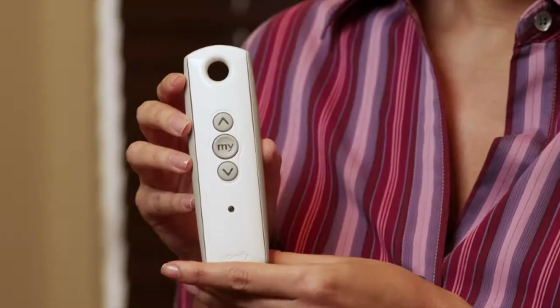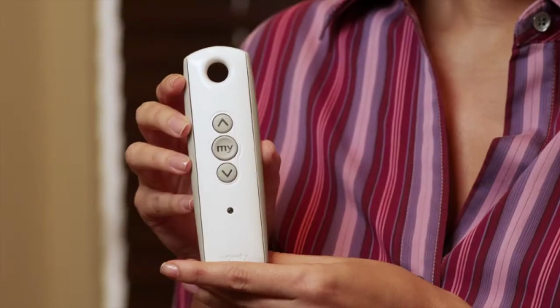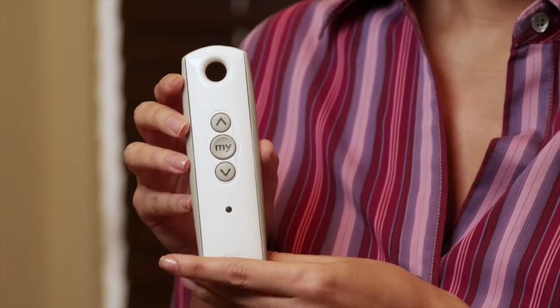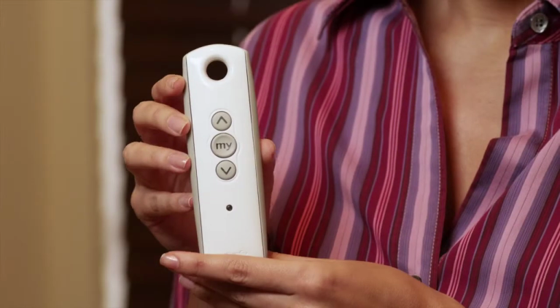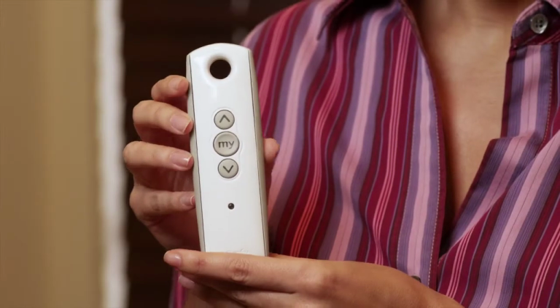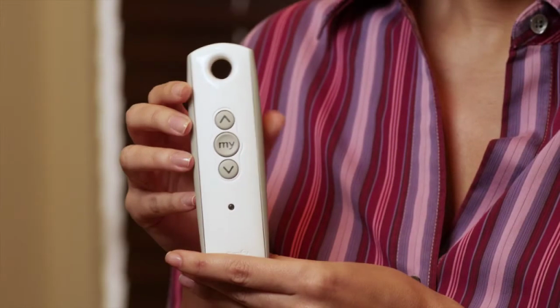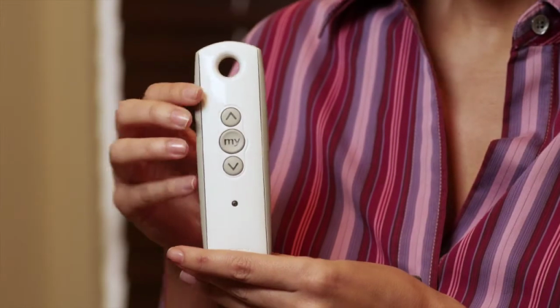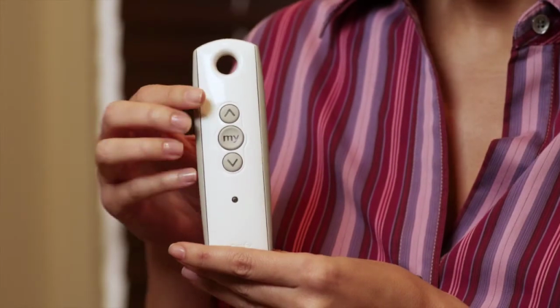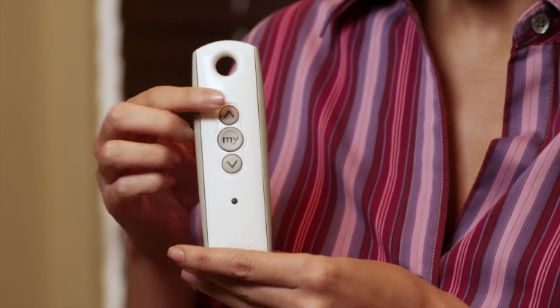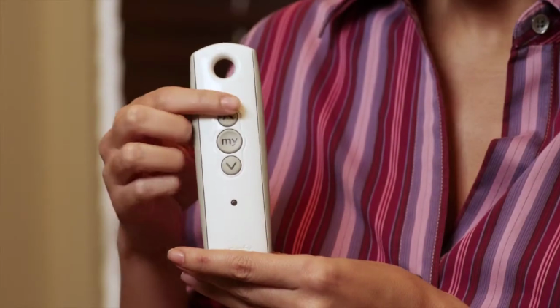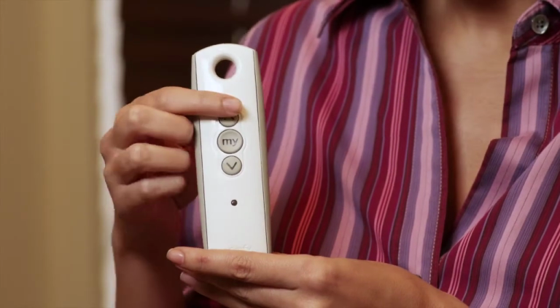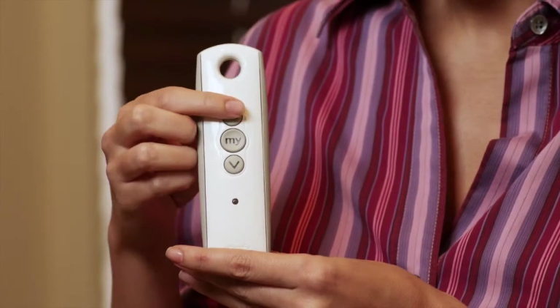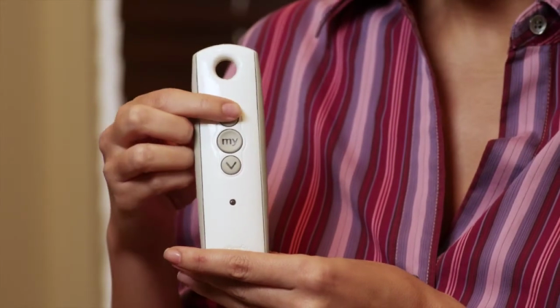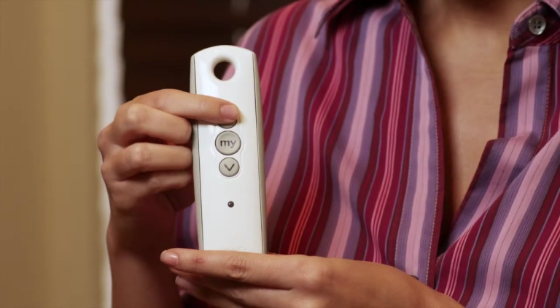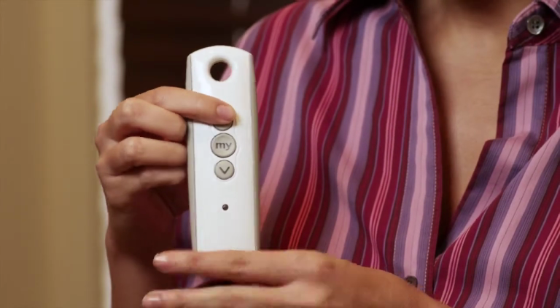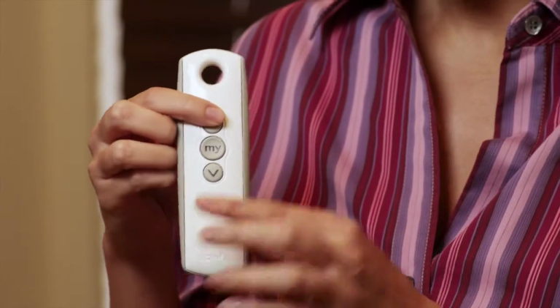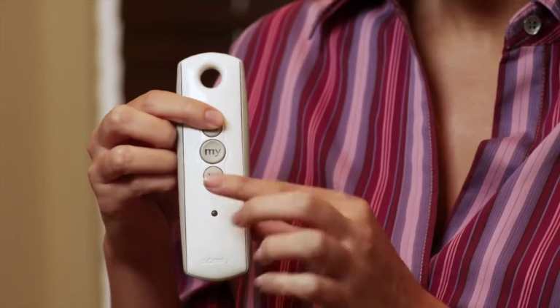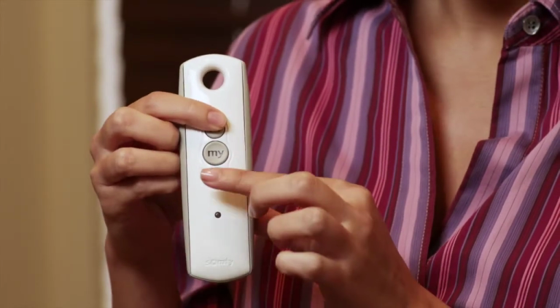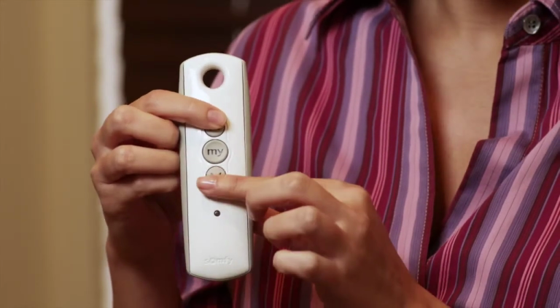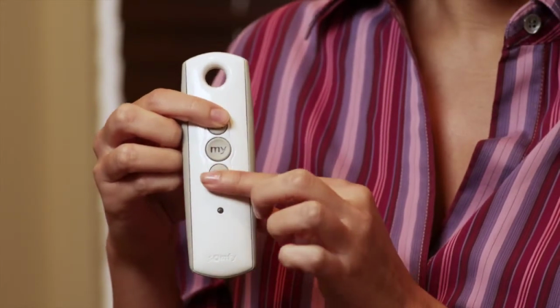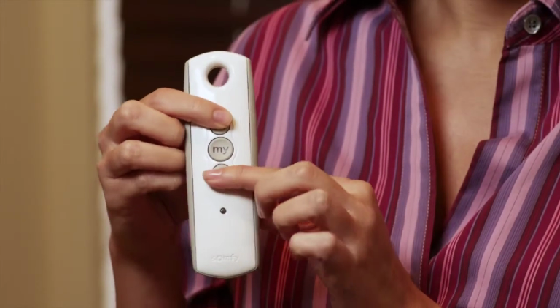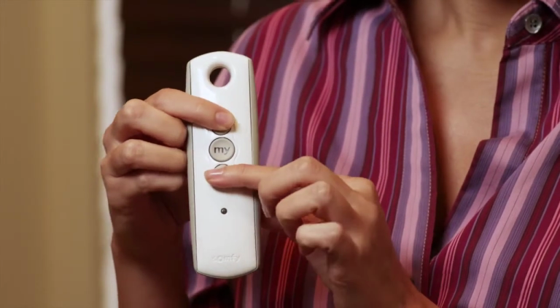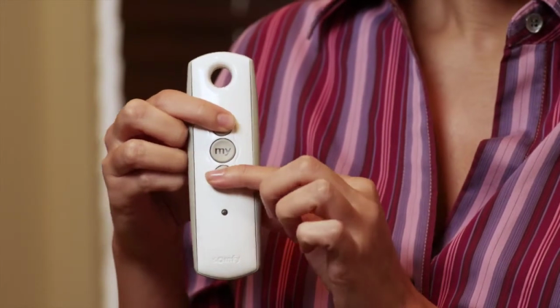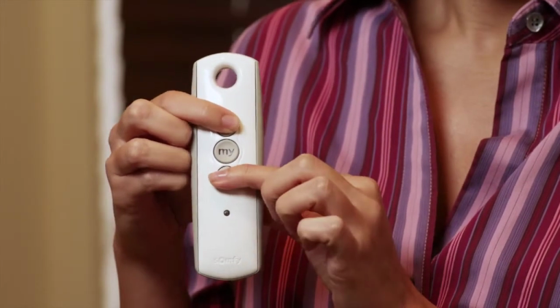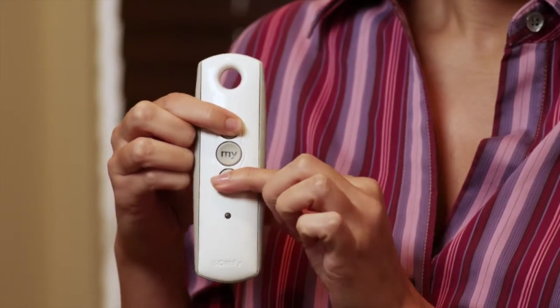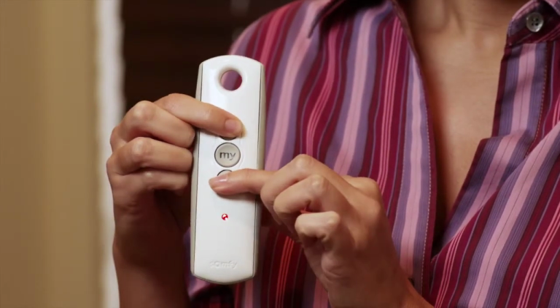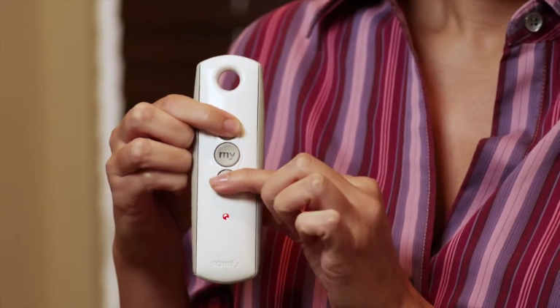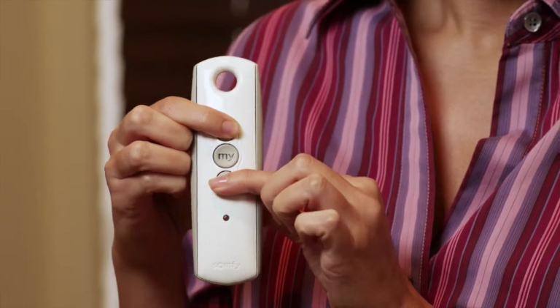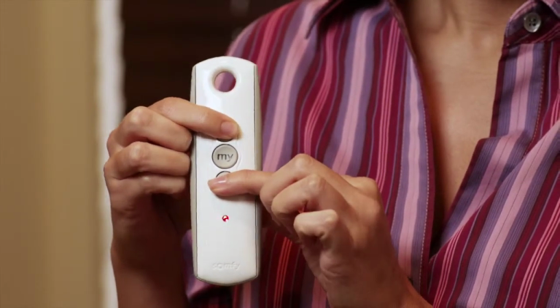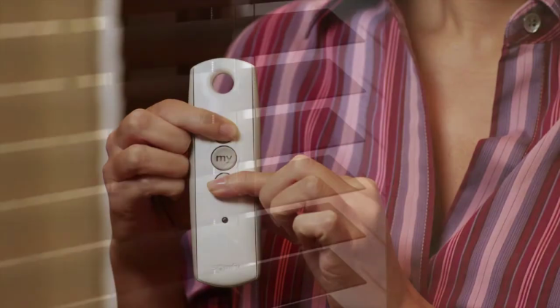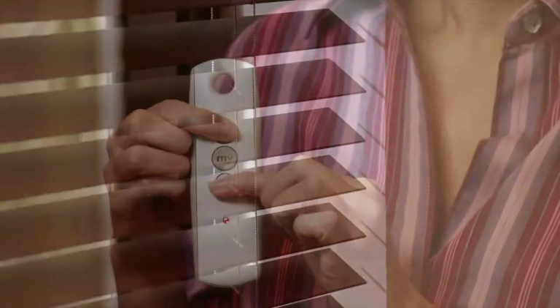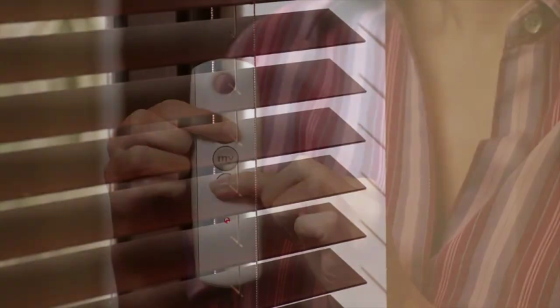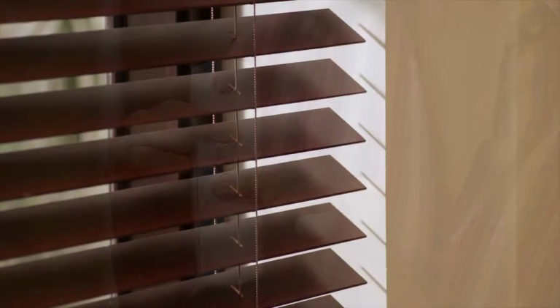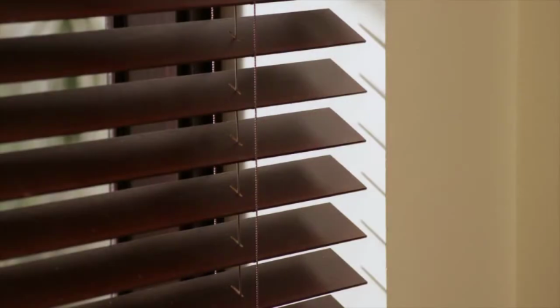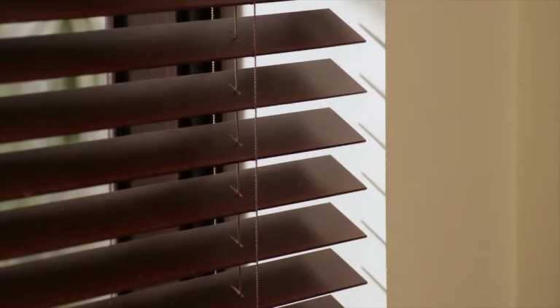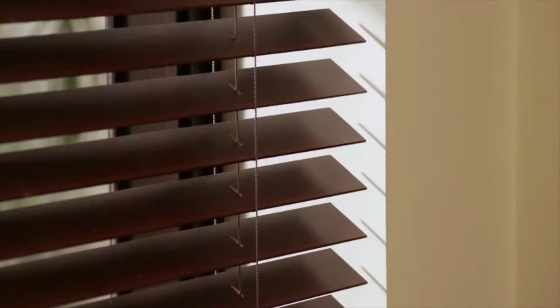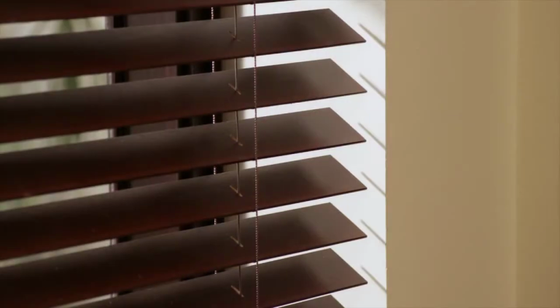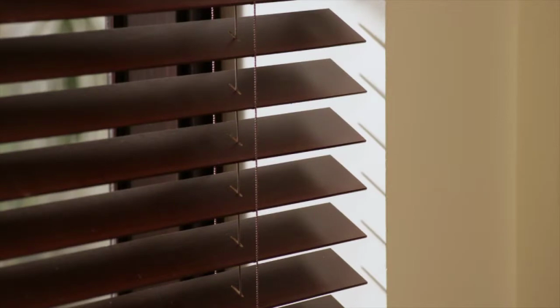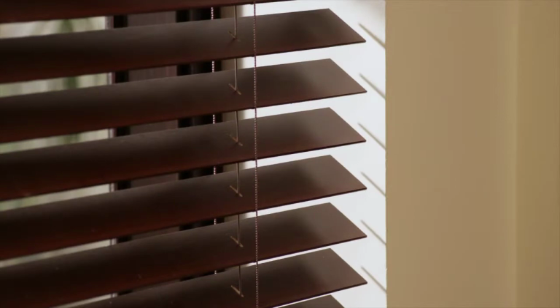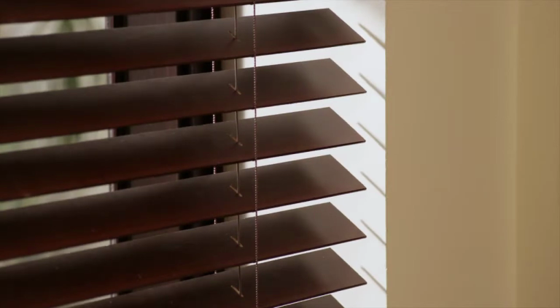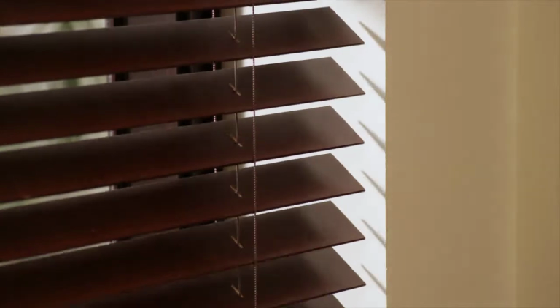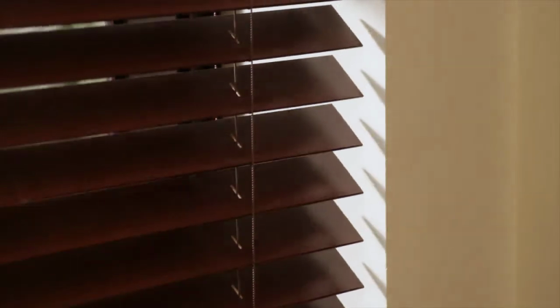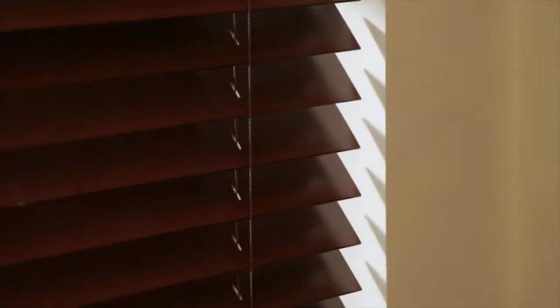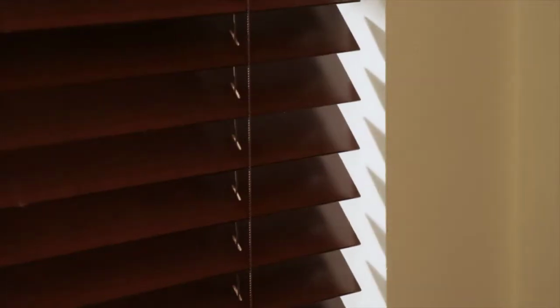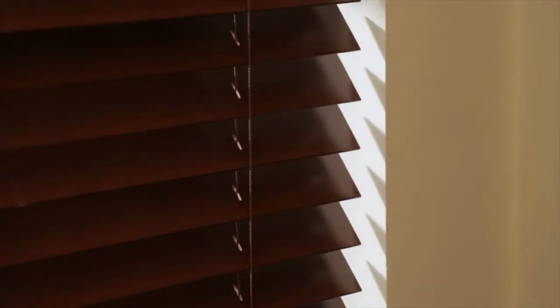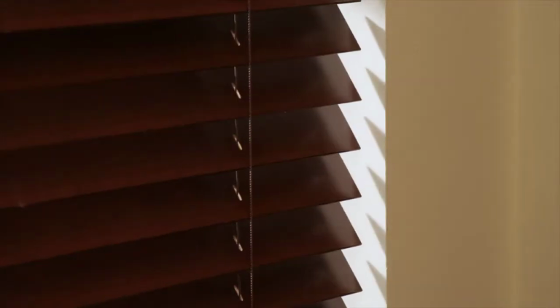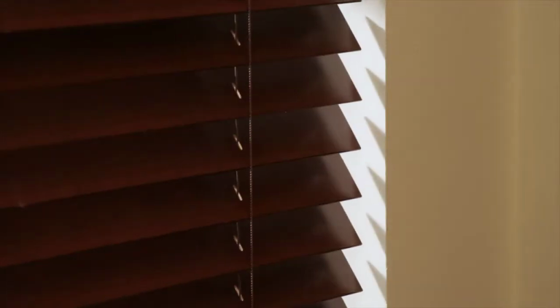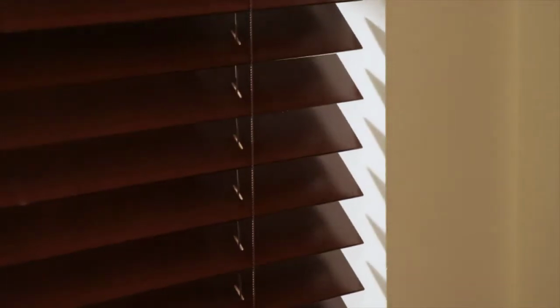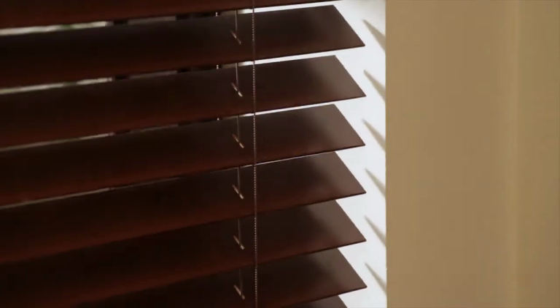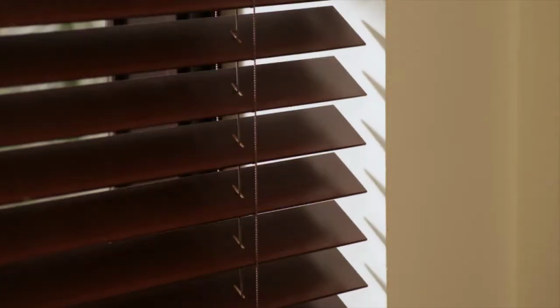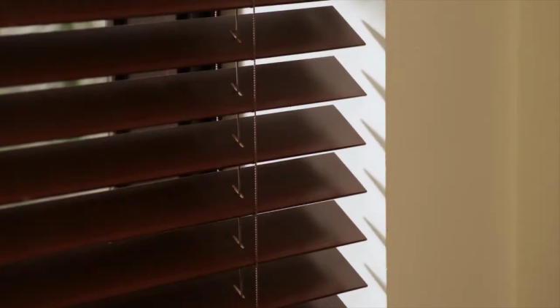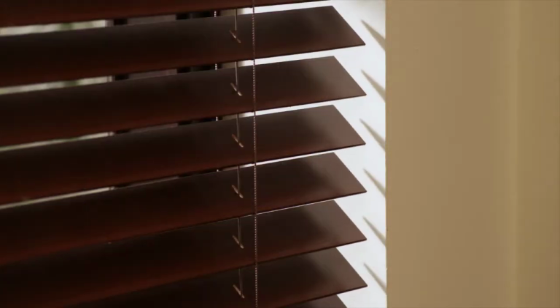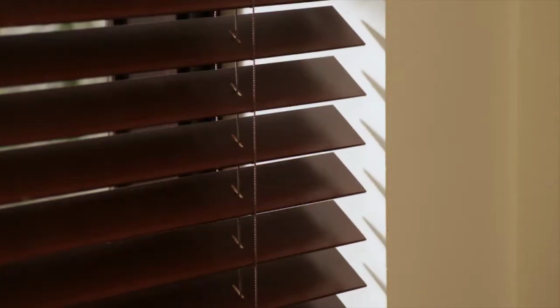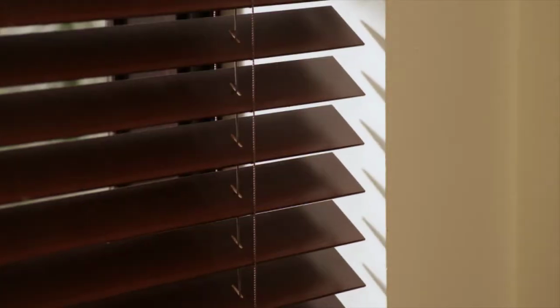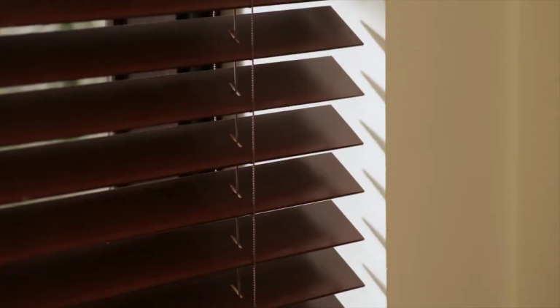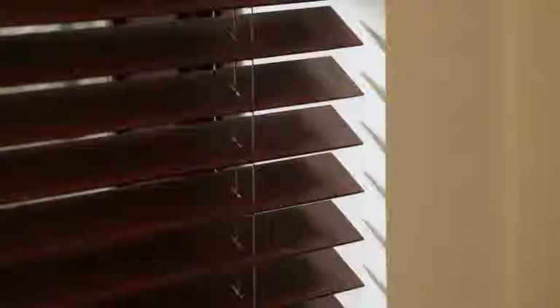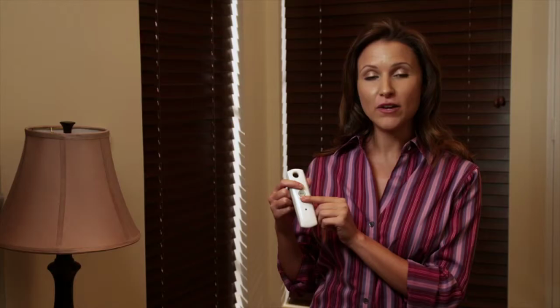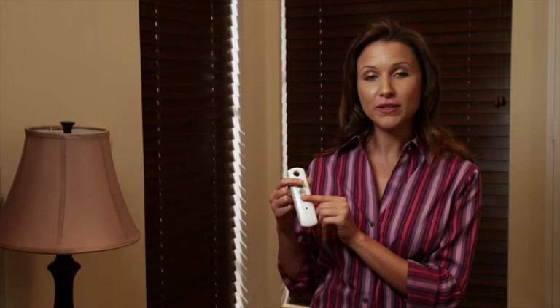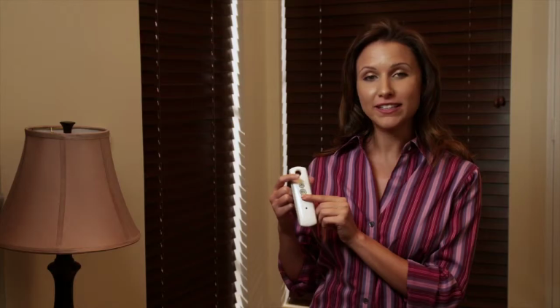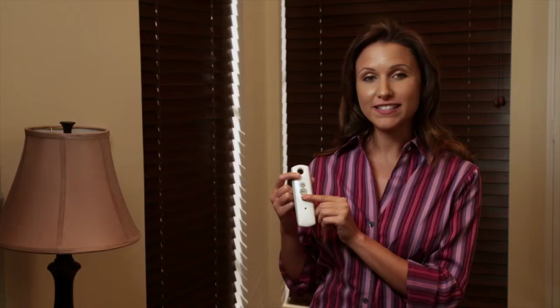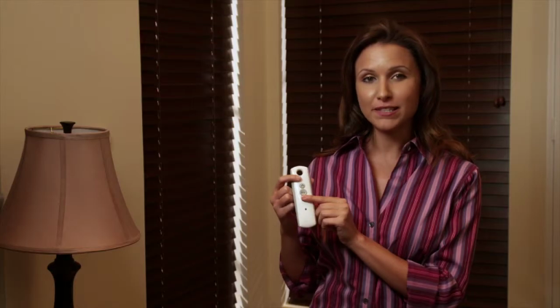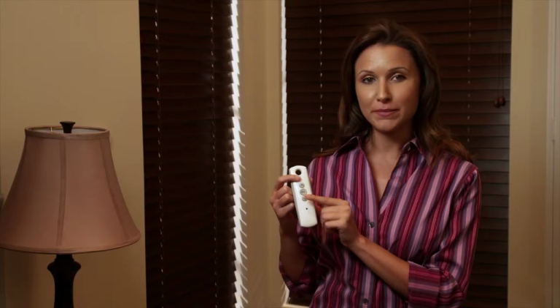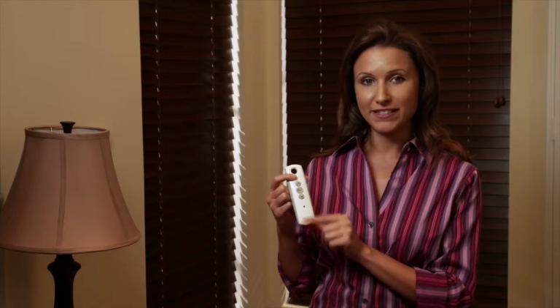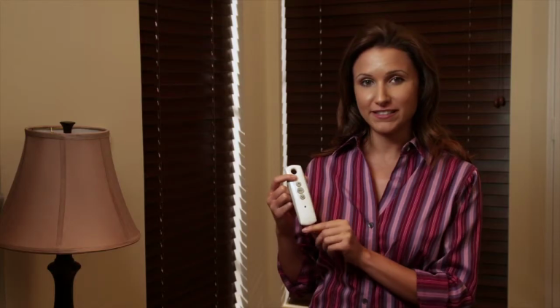Press and hold the up and down buttons at the same time to initiate programming. The blind slats will jog, then release the buttons.